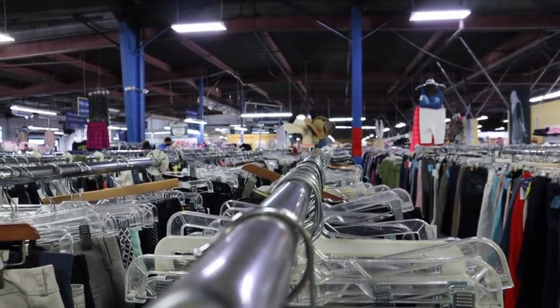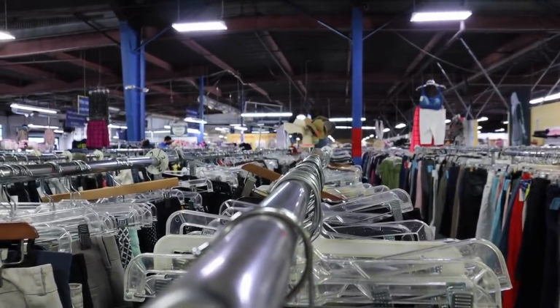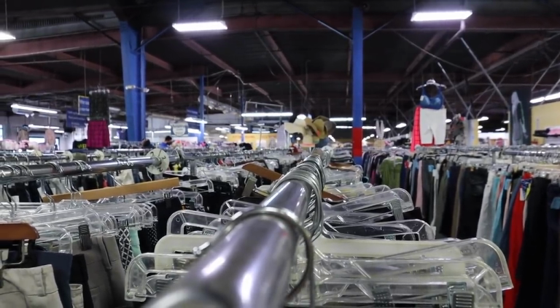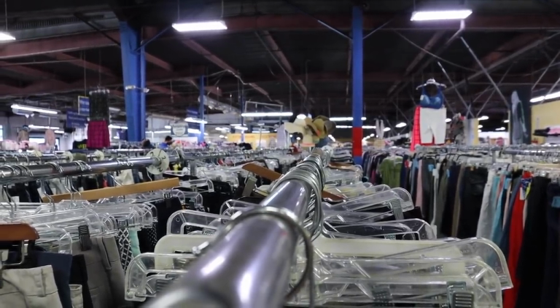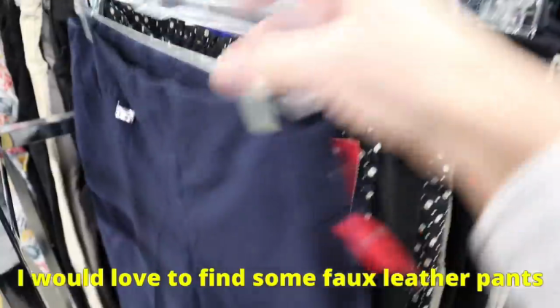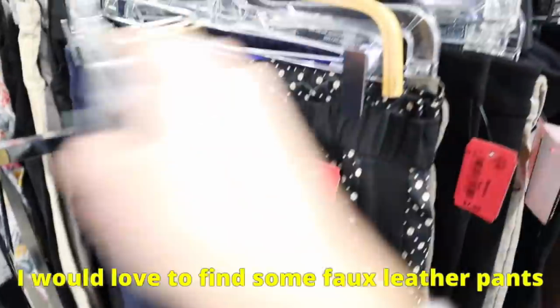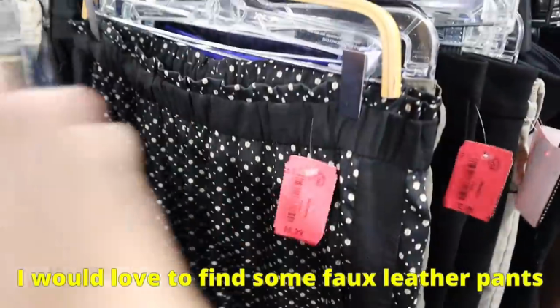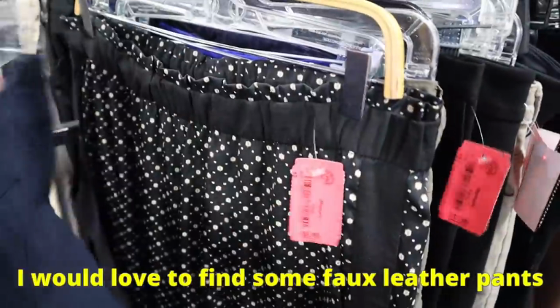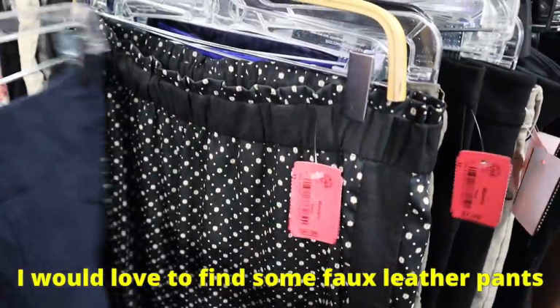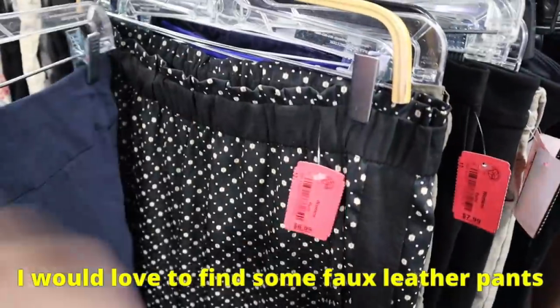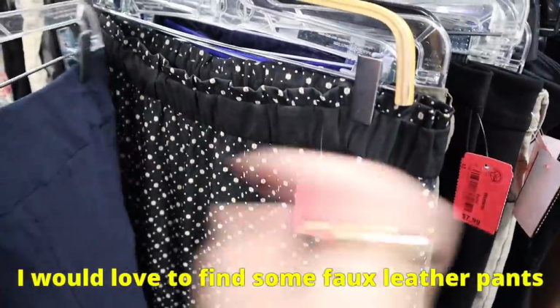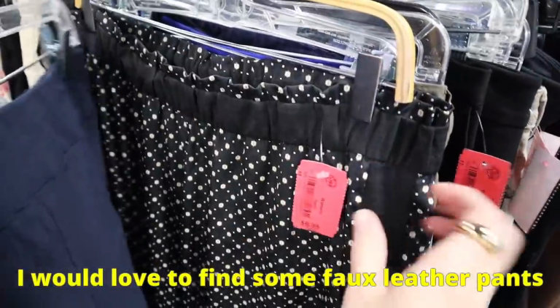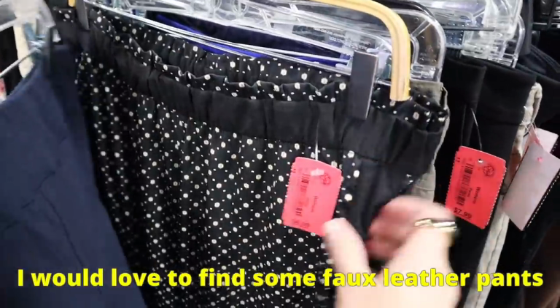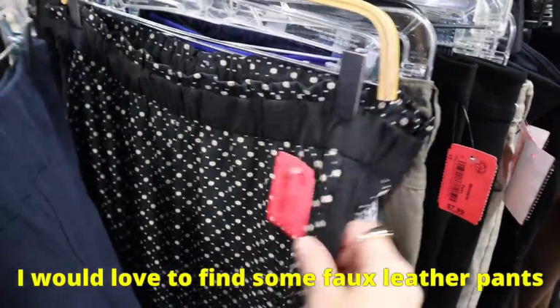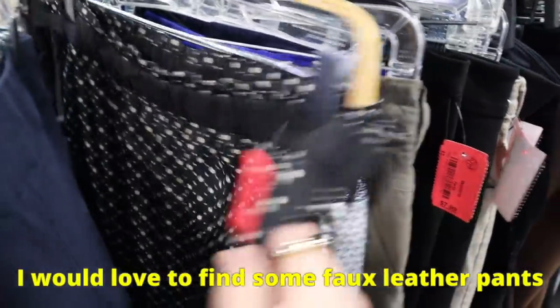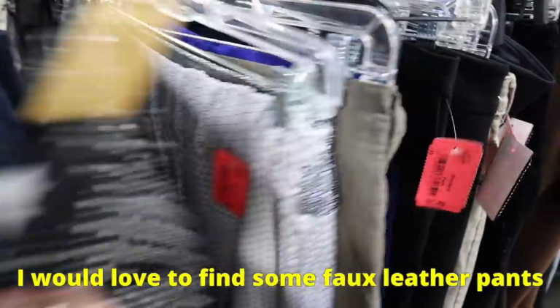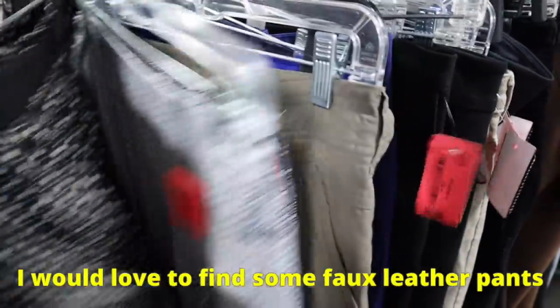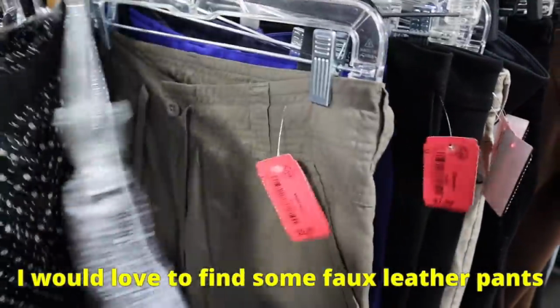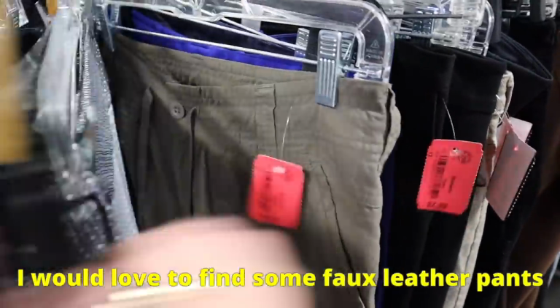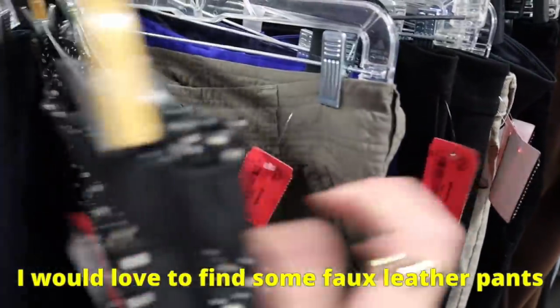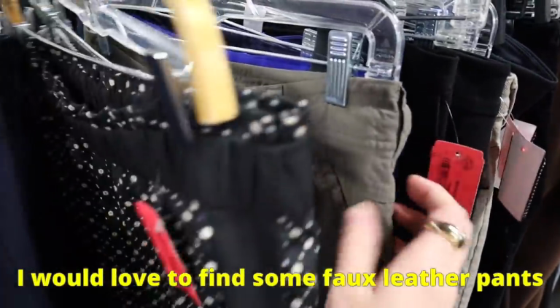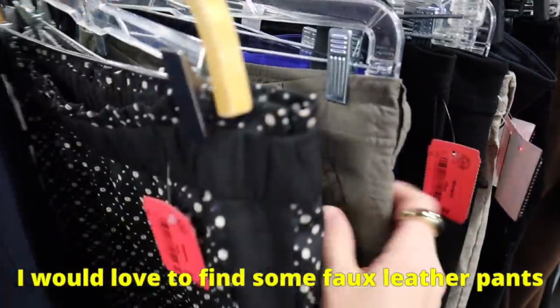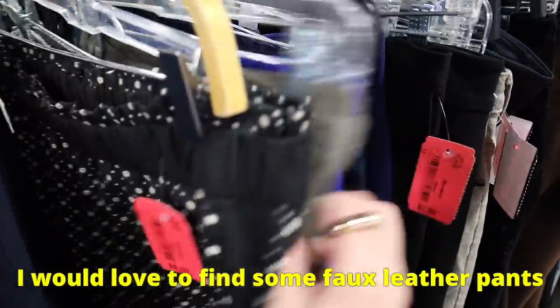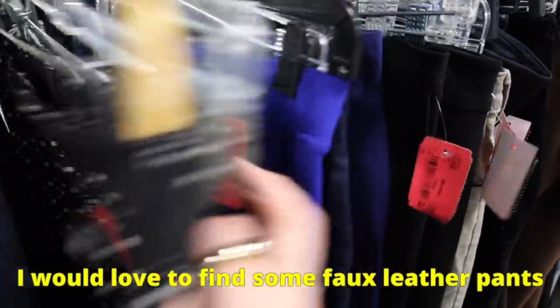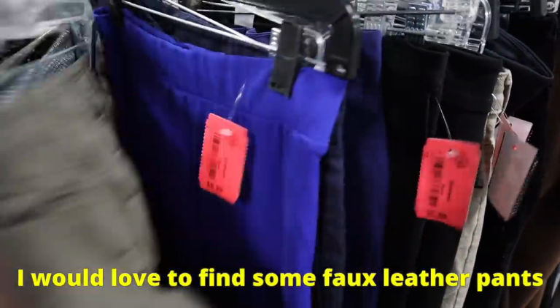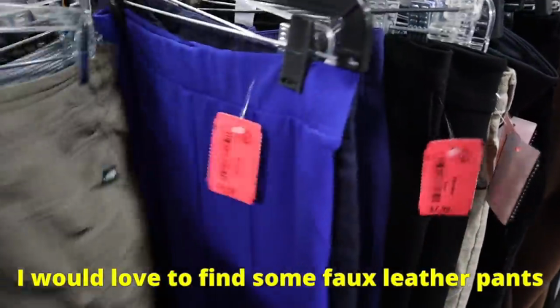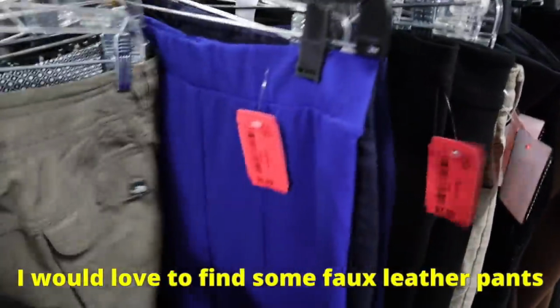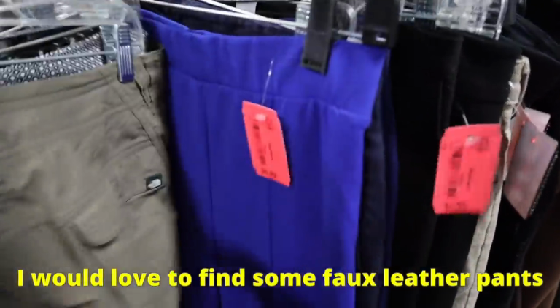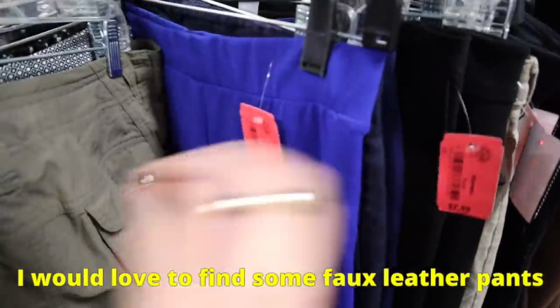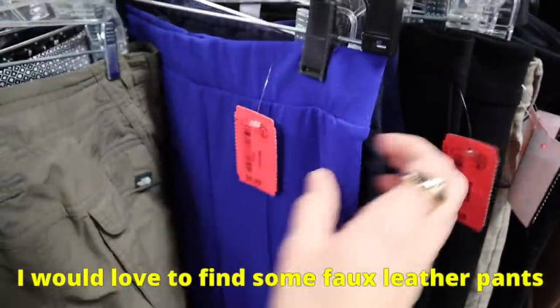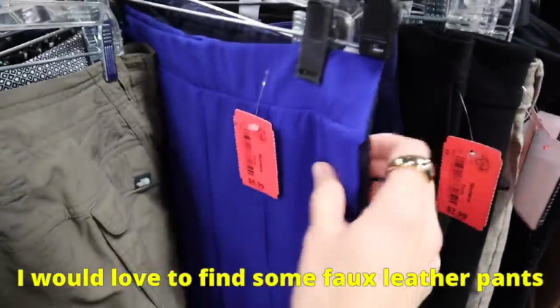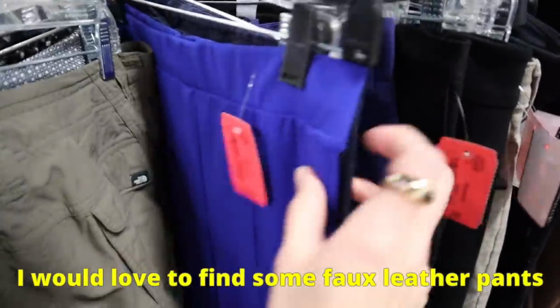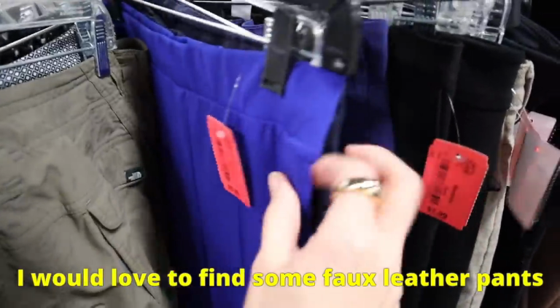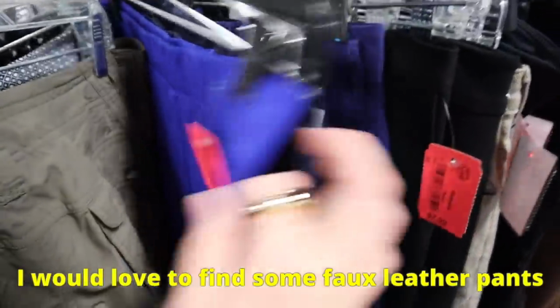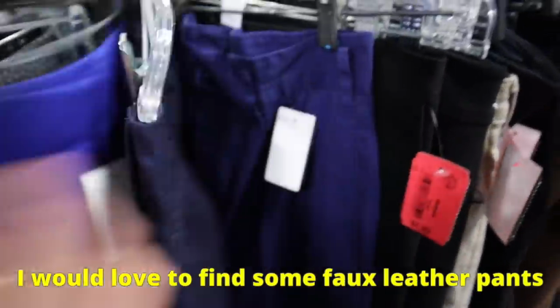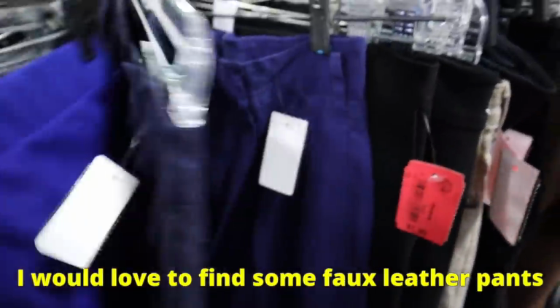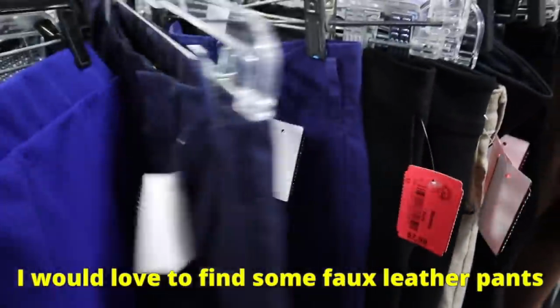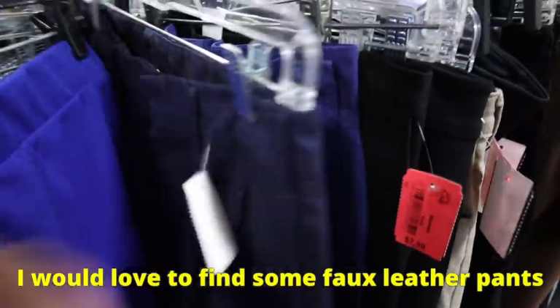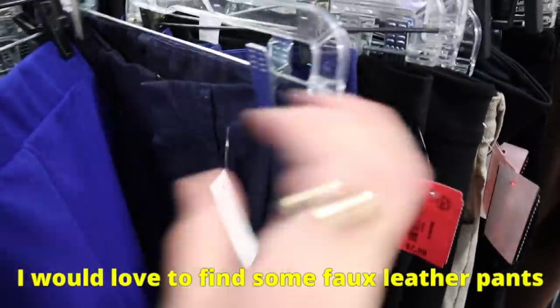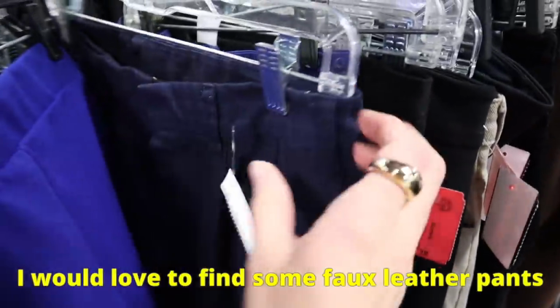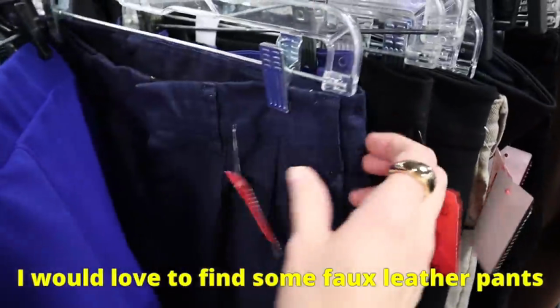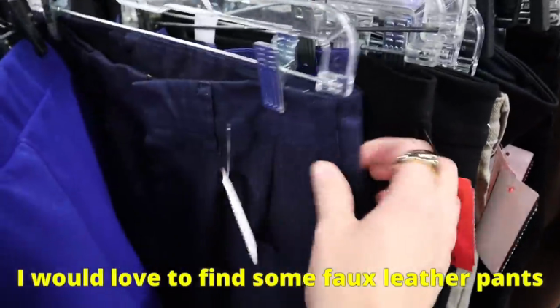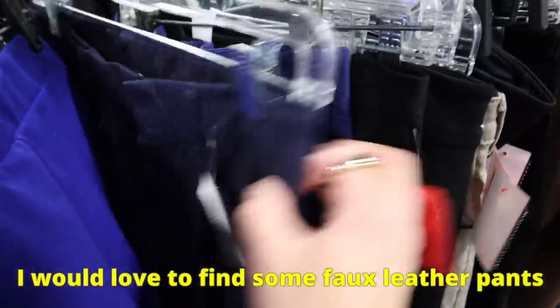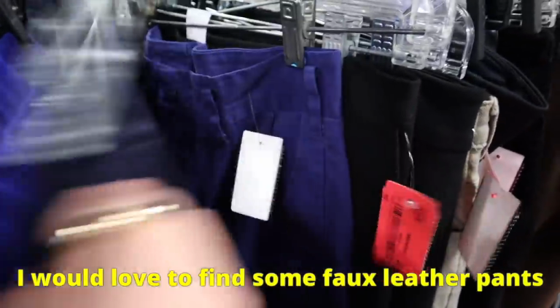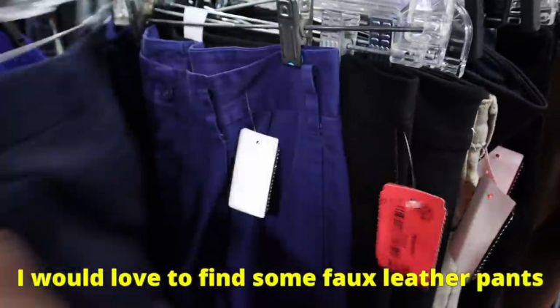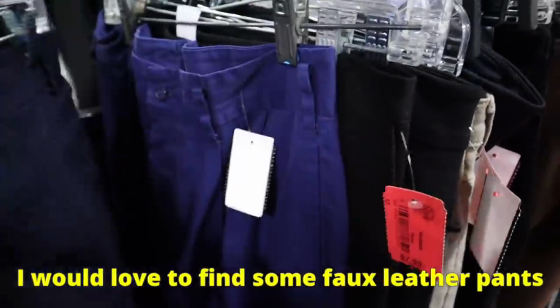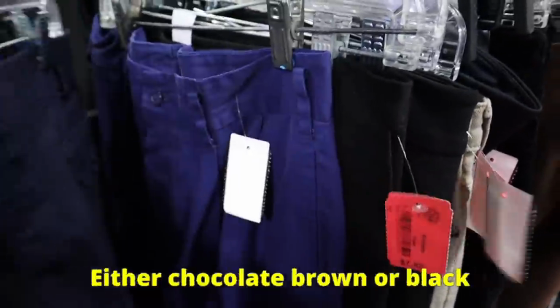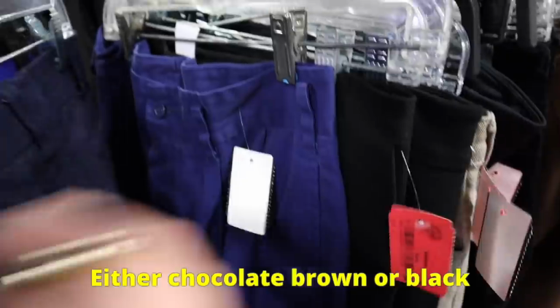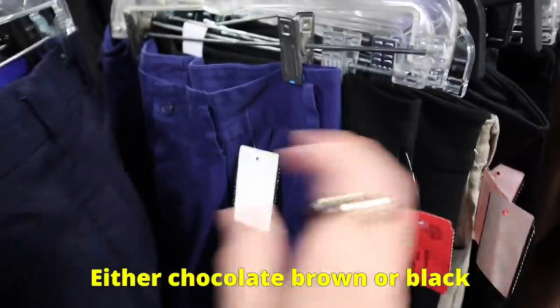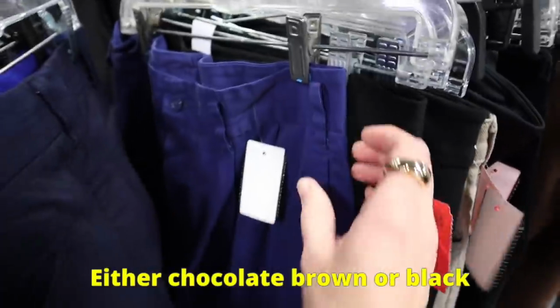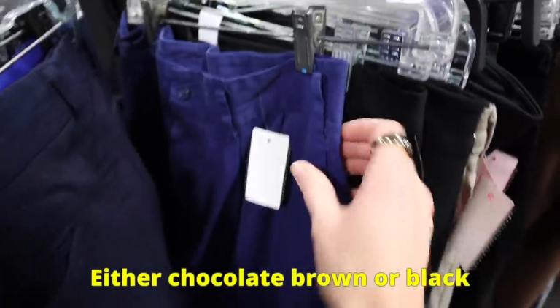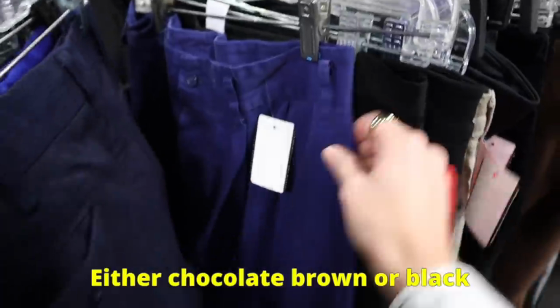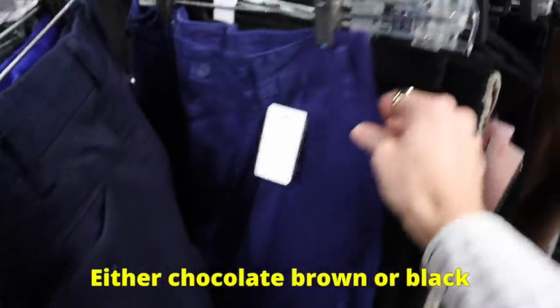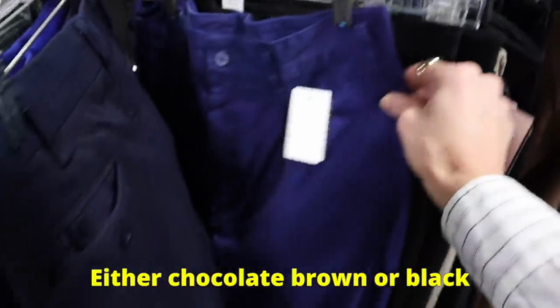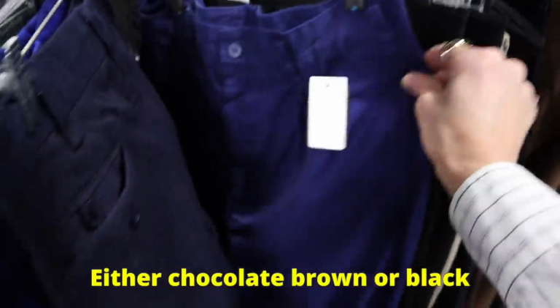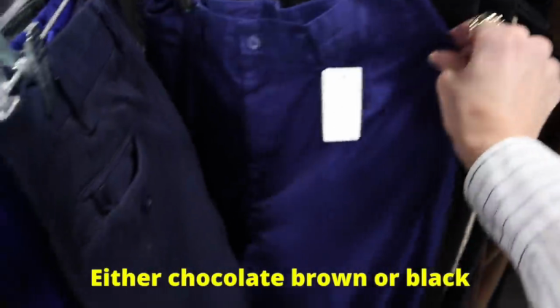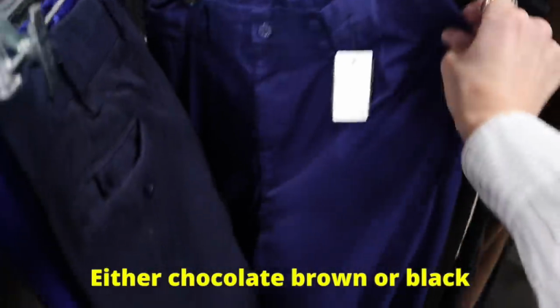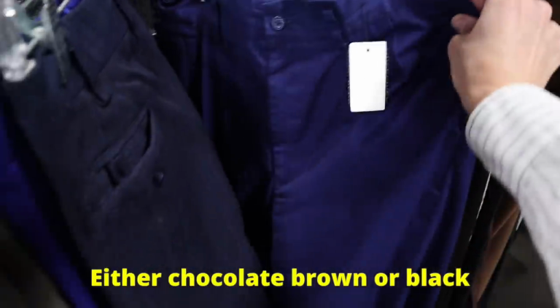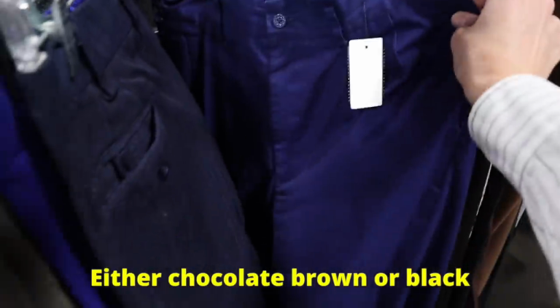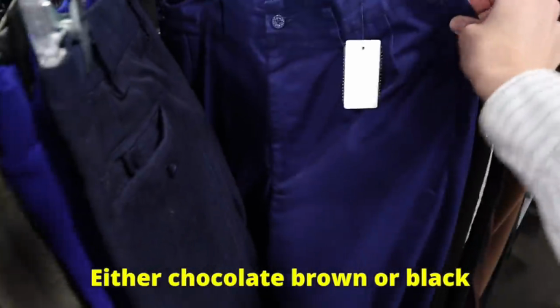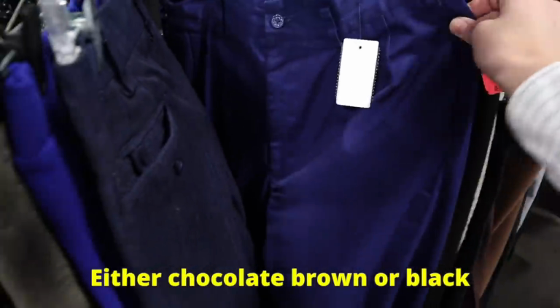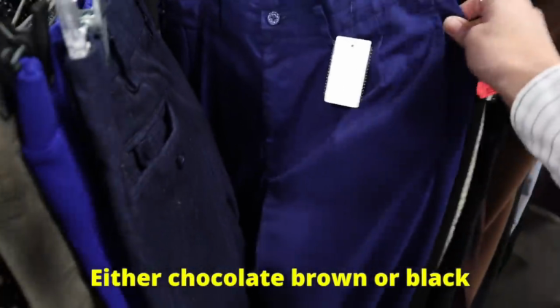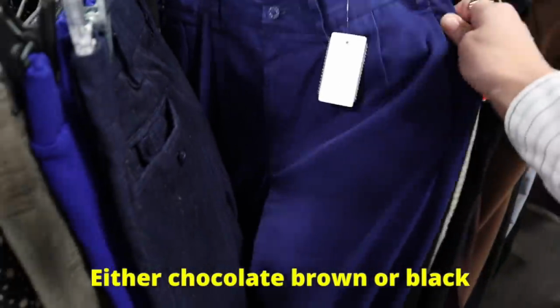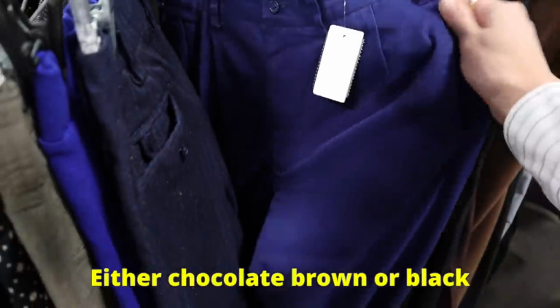I would love to find some amazing faux leather pants, either chocolate brown or black. I just feel like there is so much profit potential.